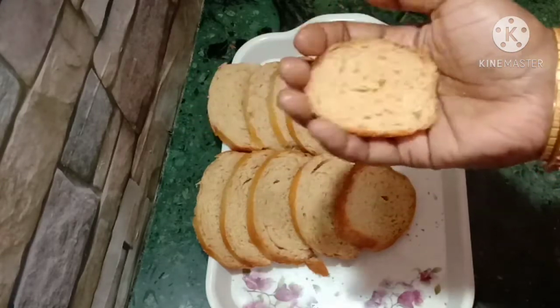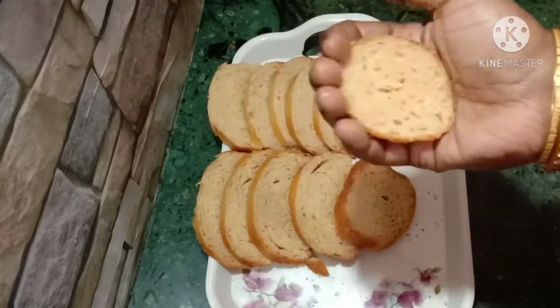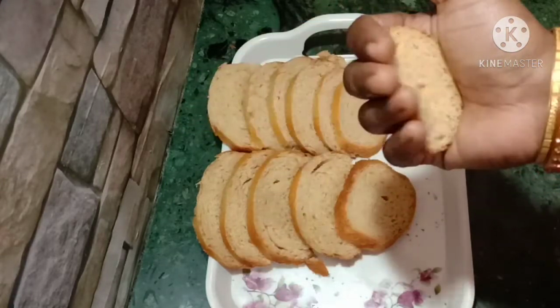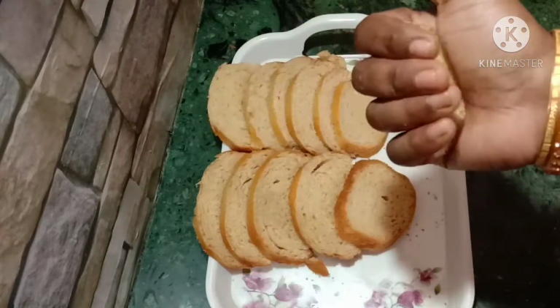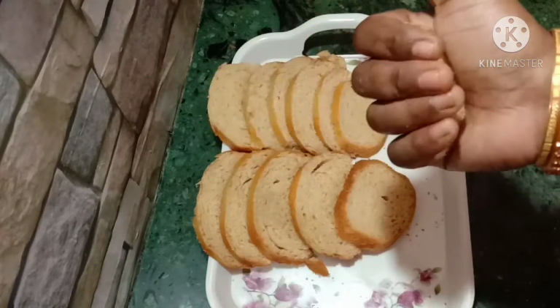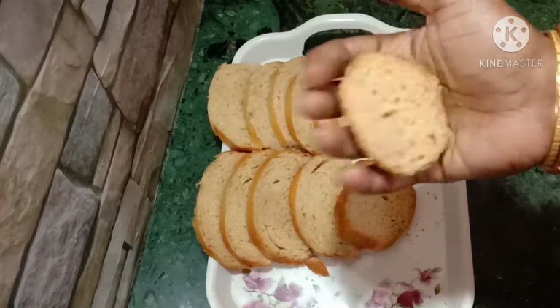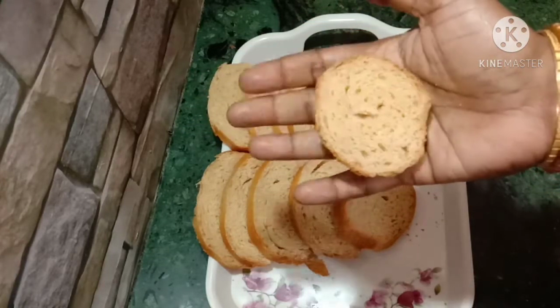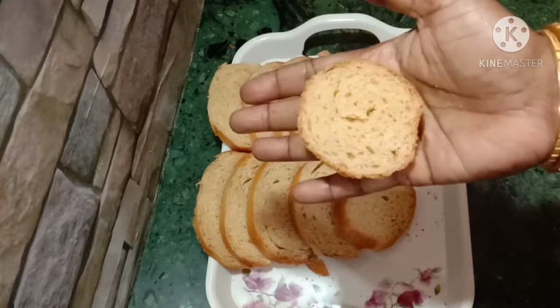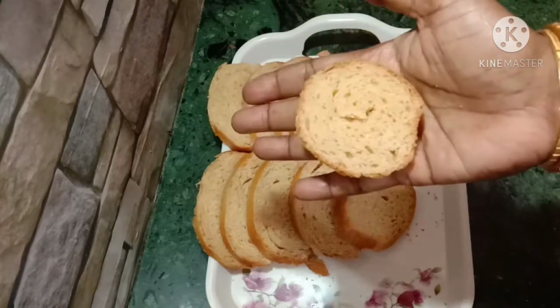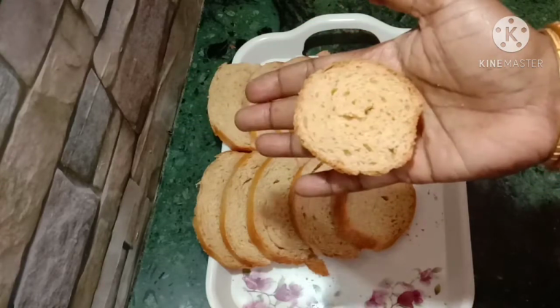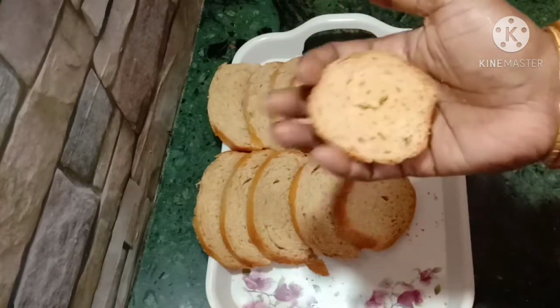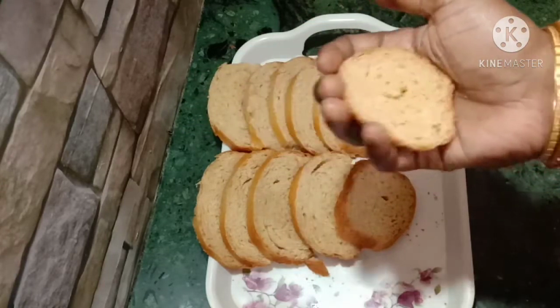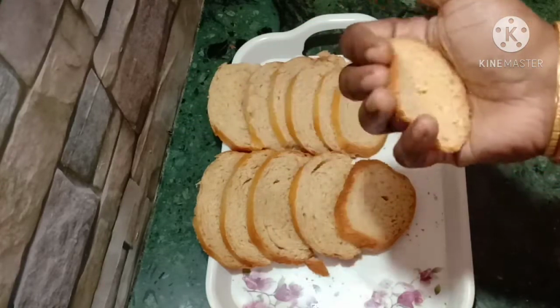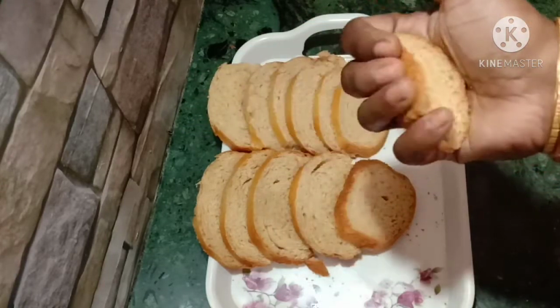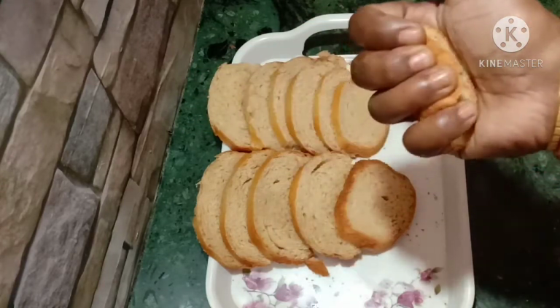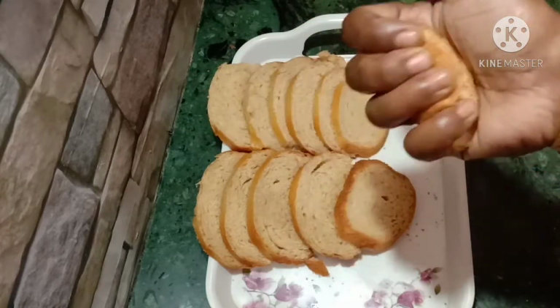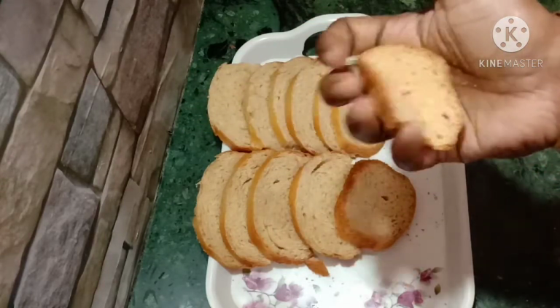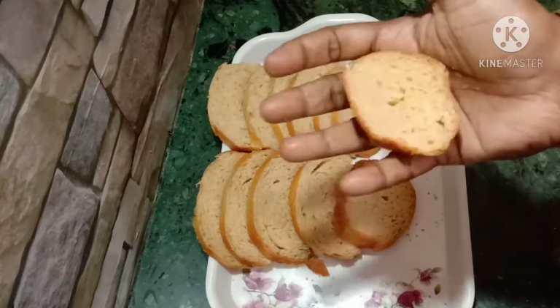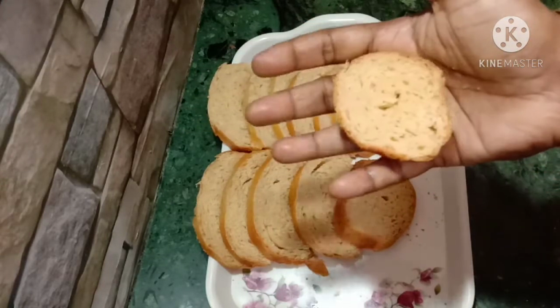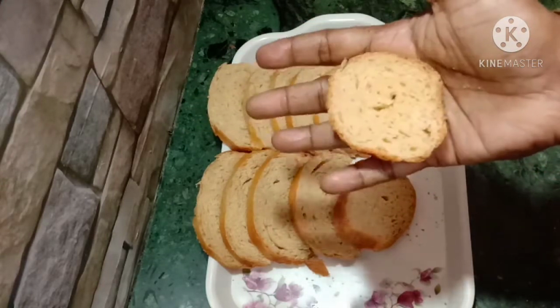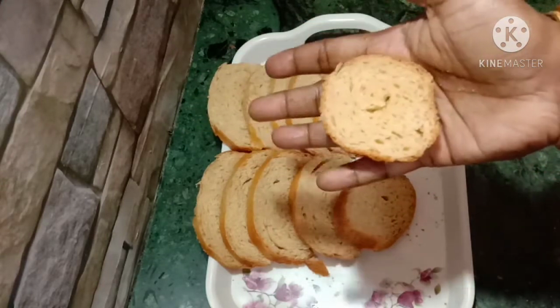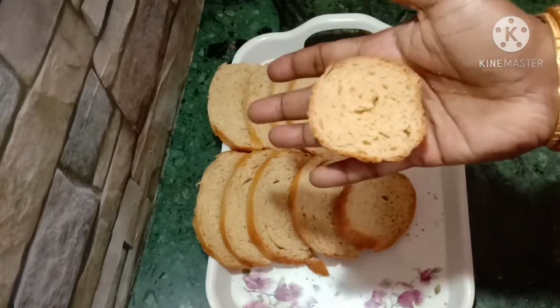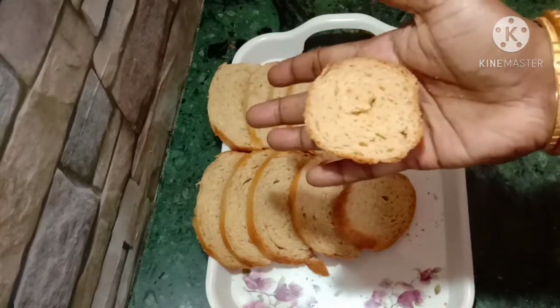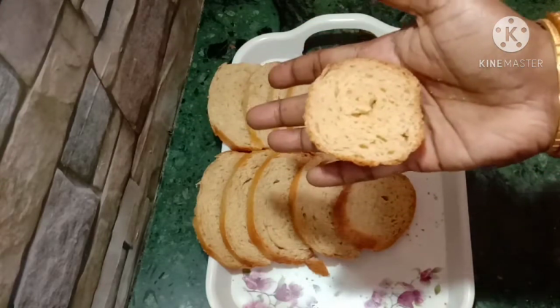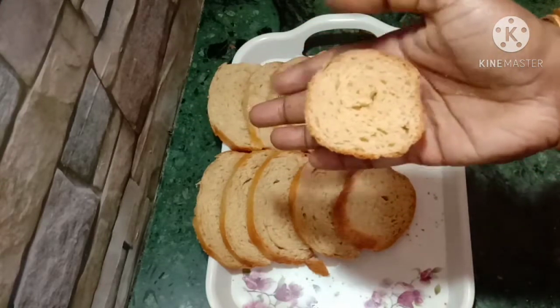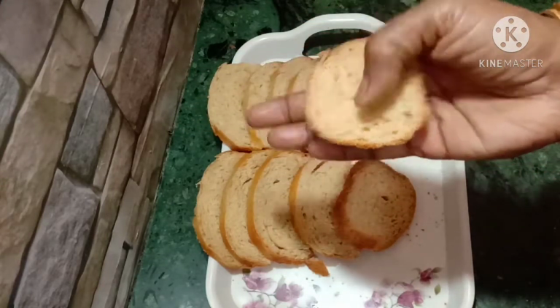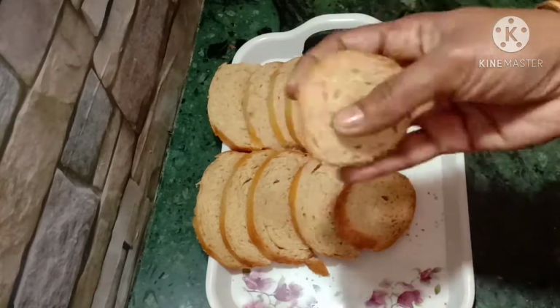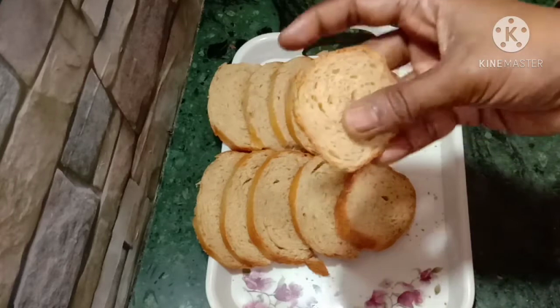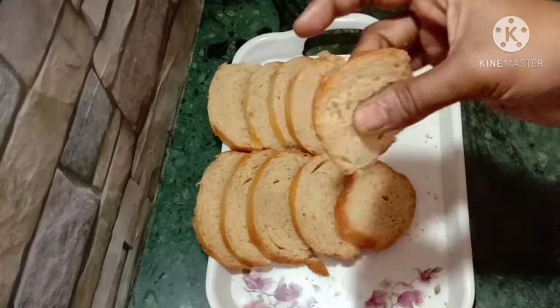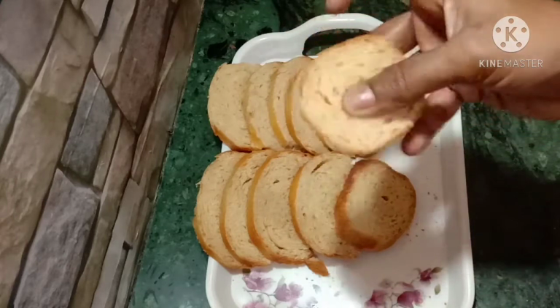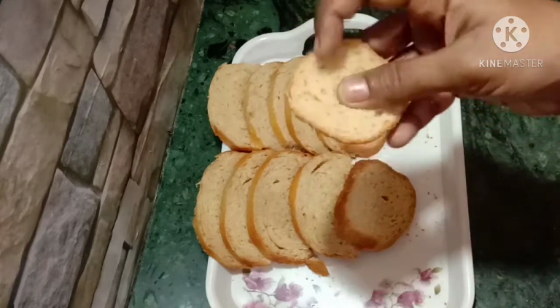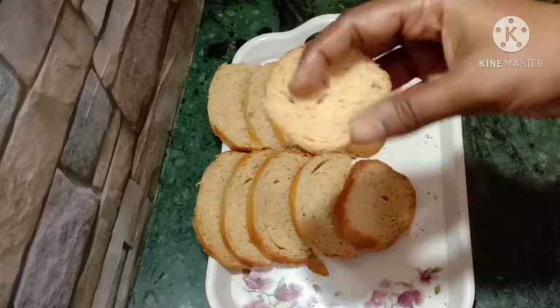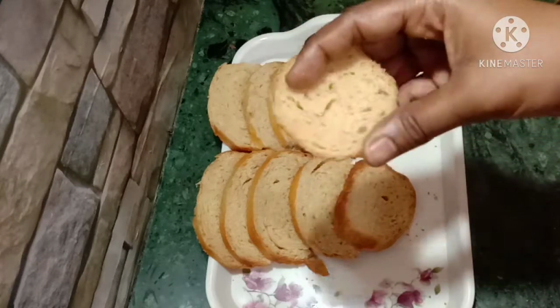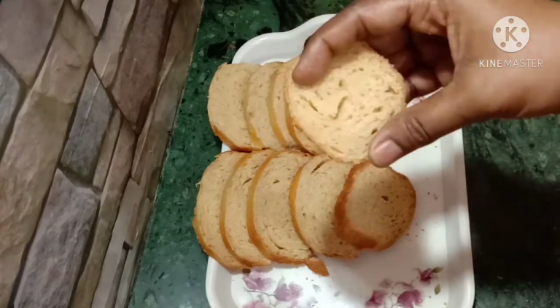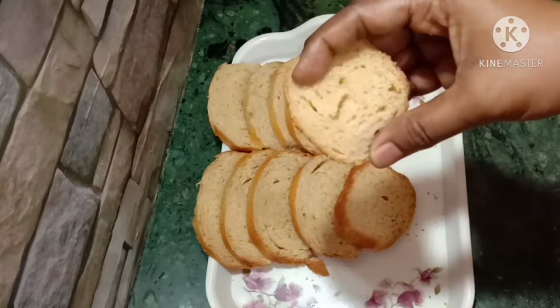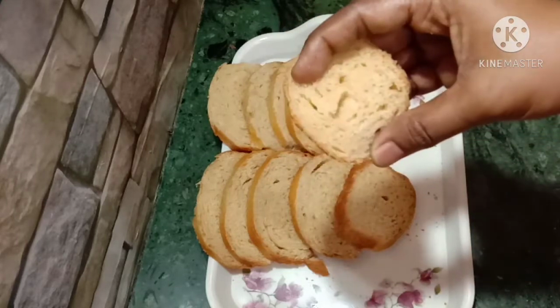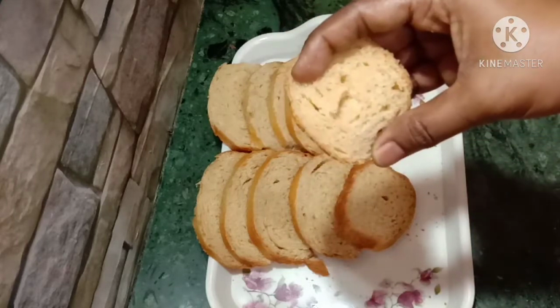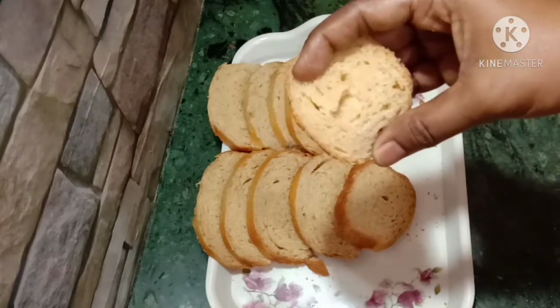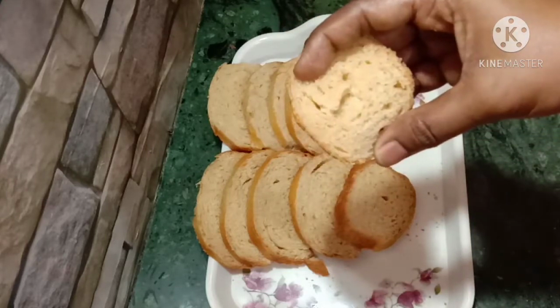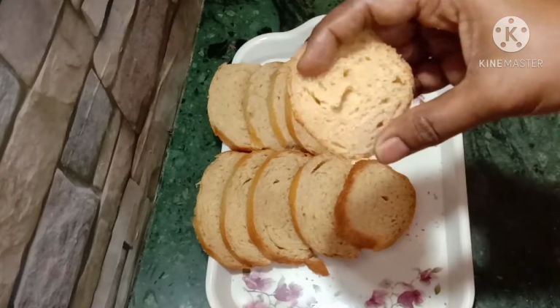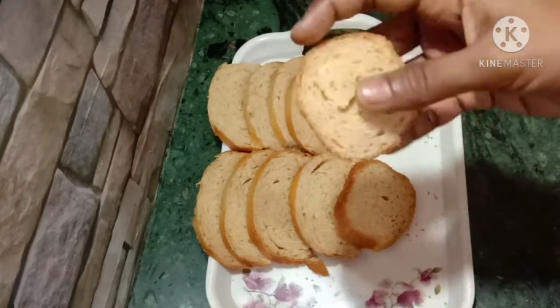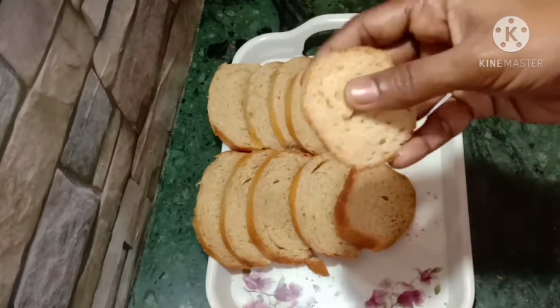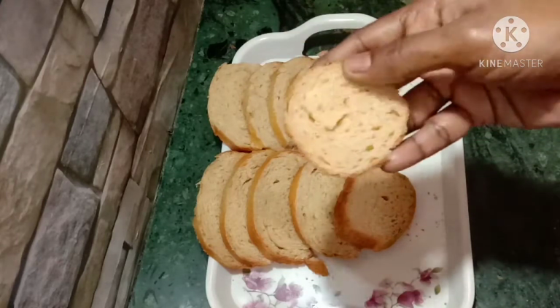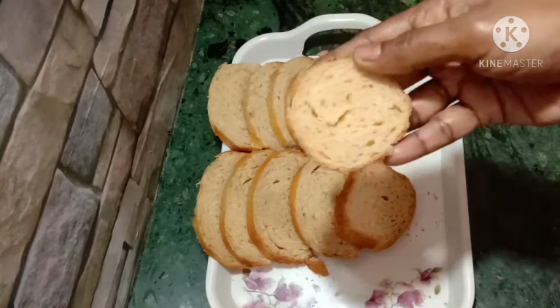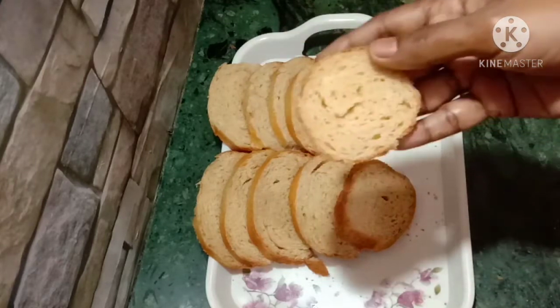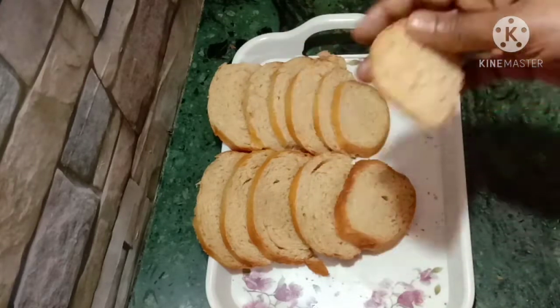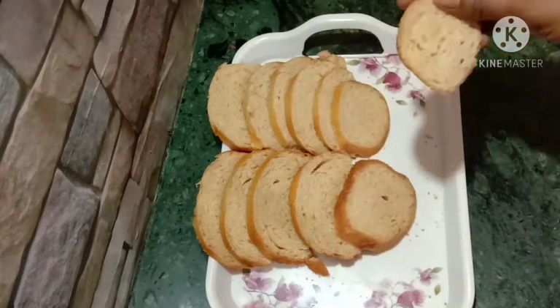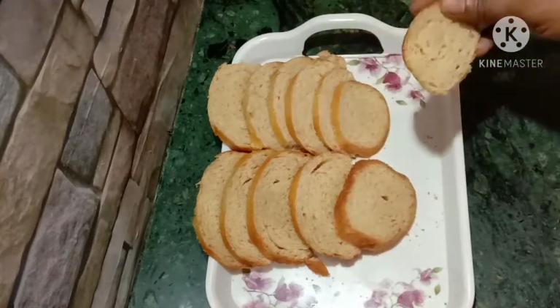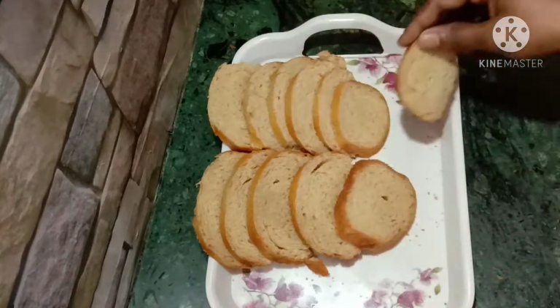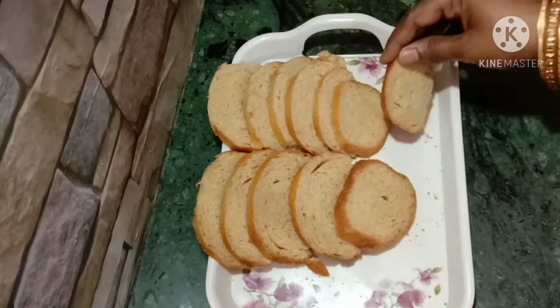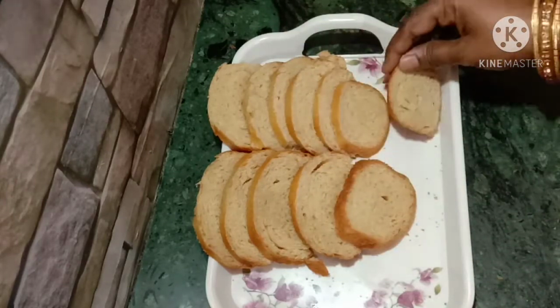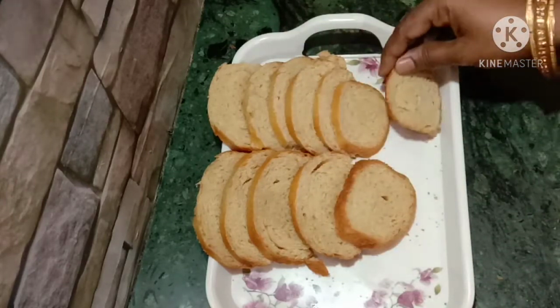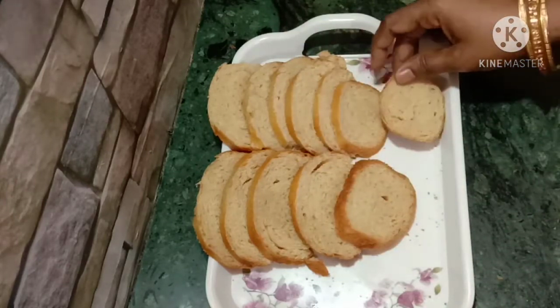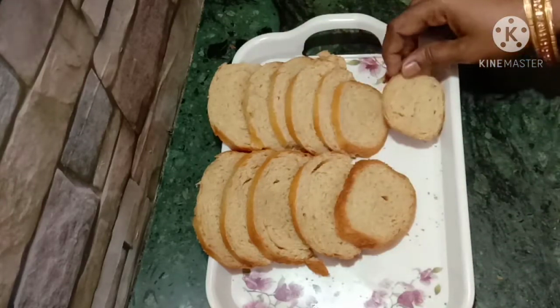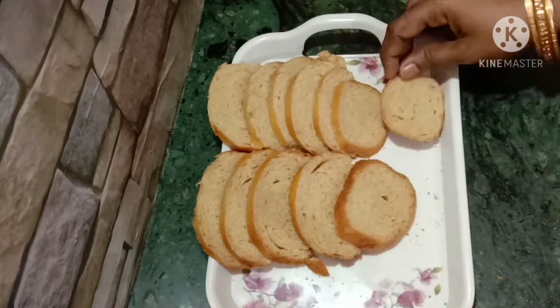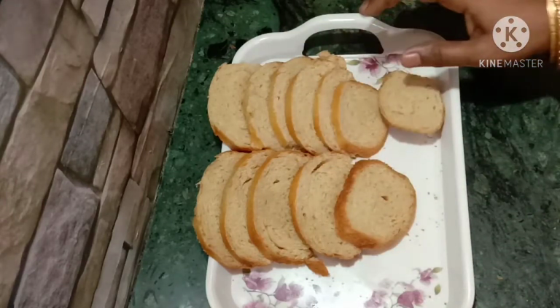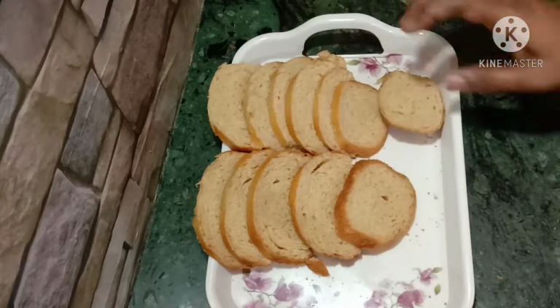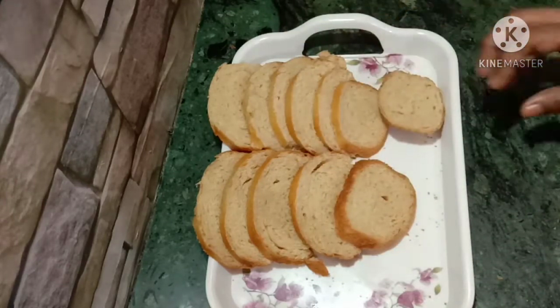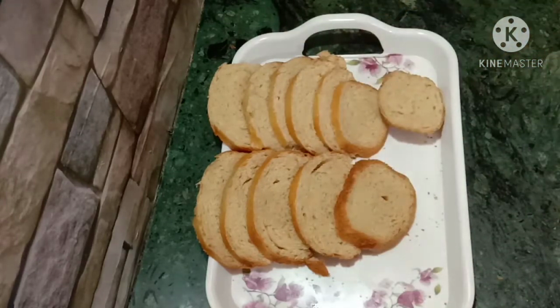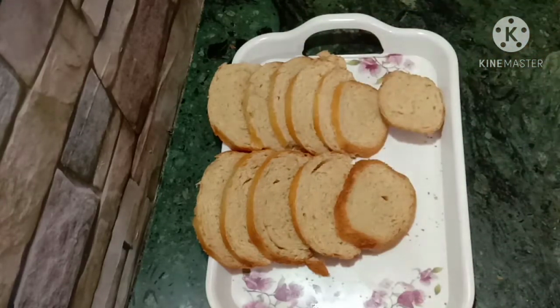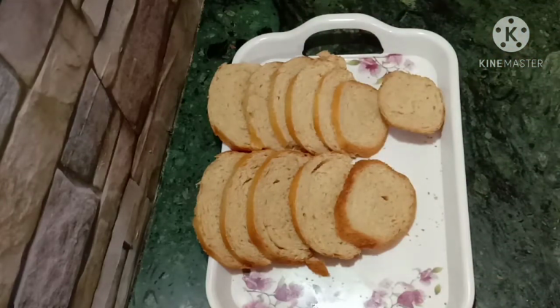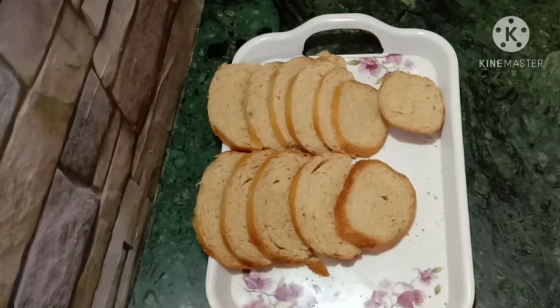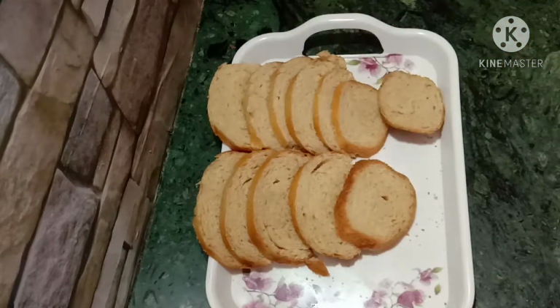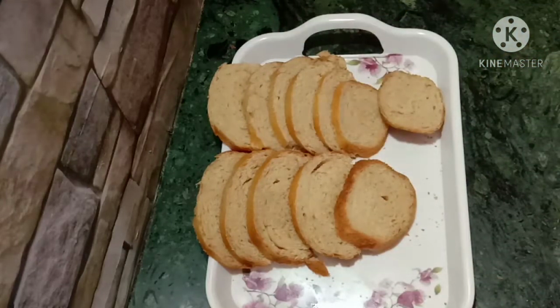It is very tasty, very fluffy. We are going to make the air caps.